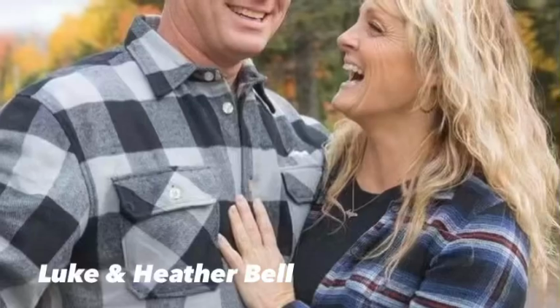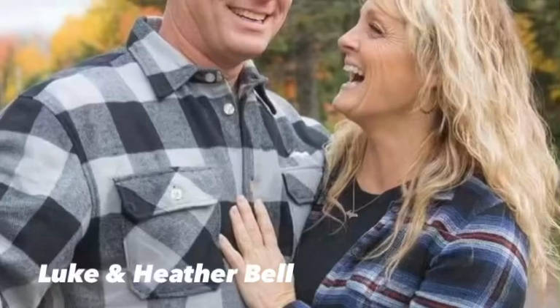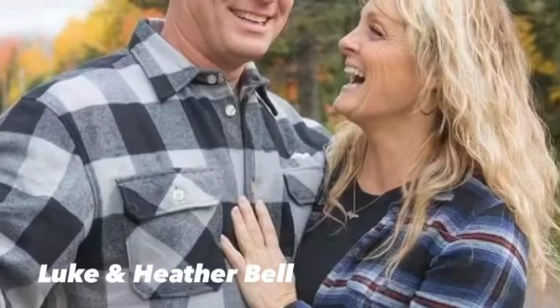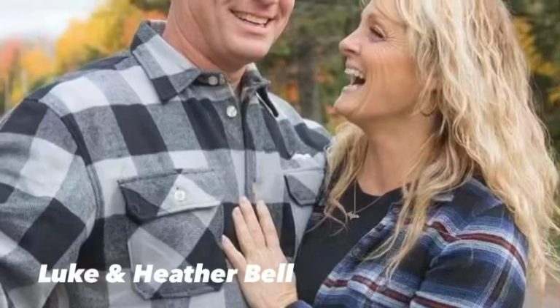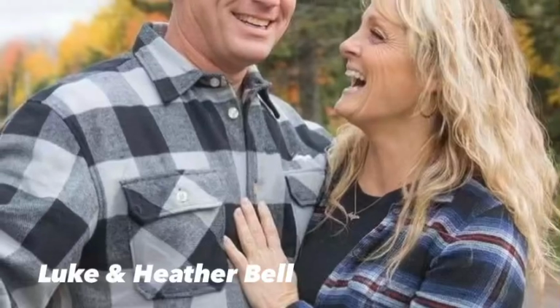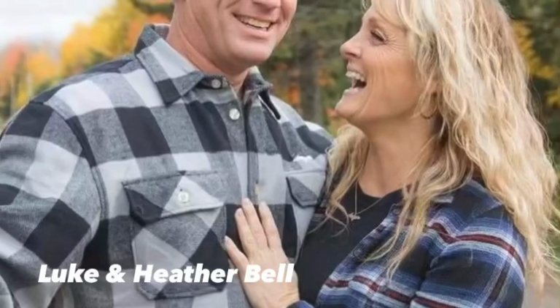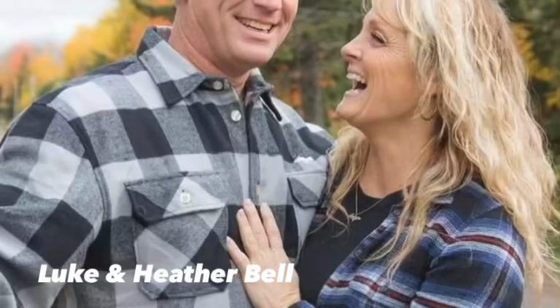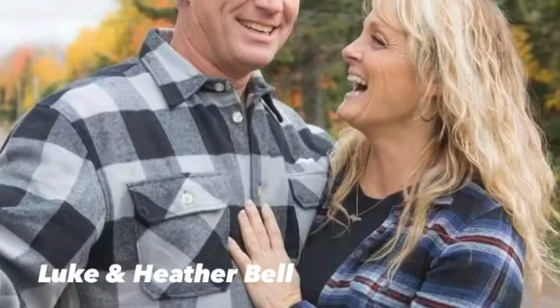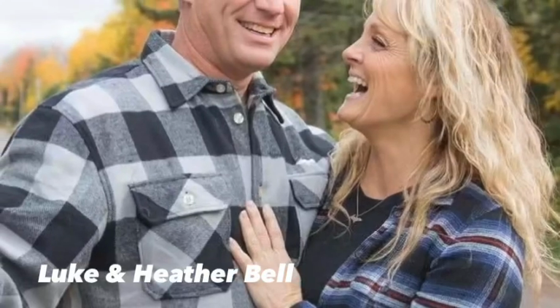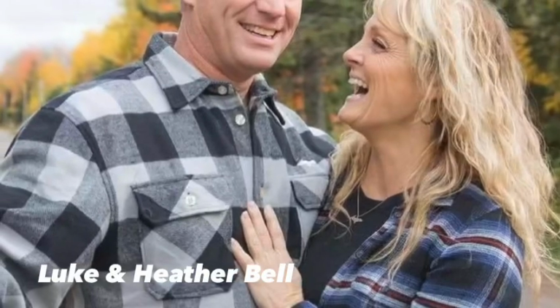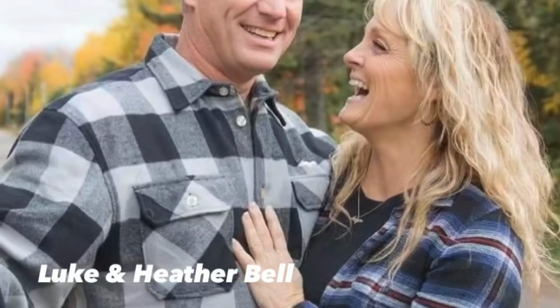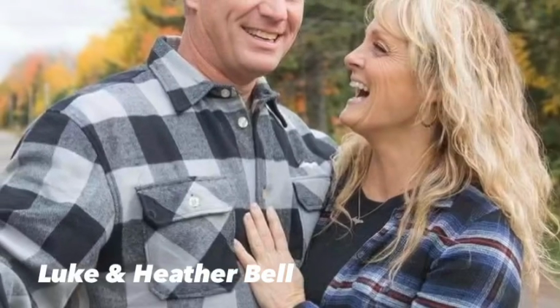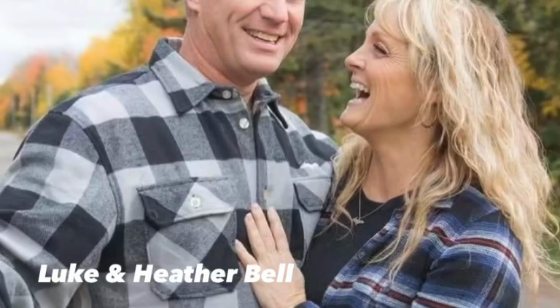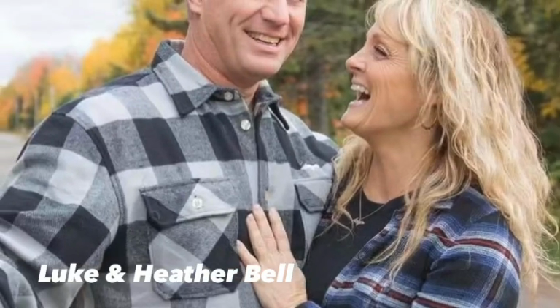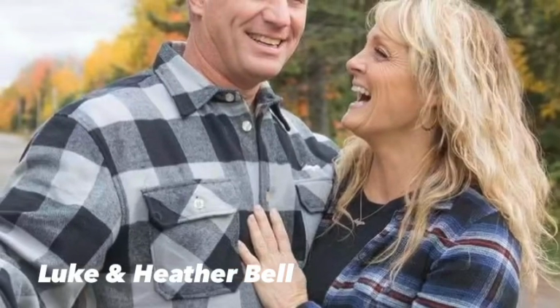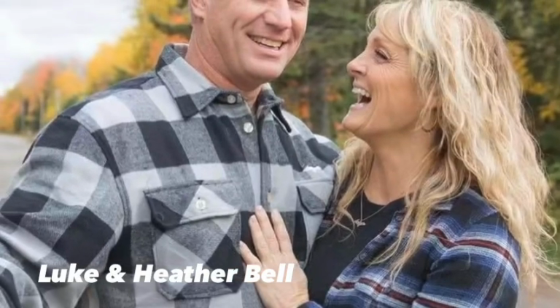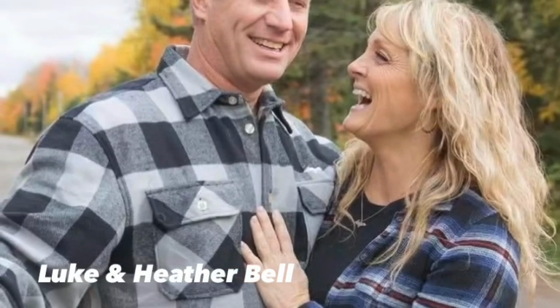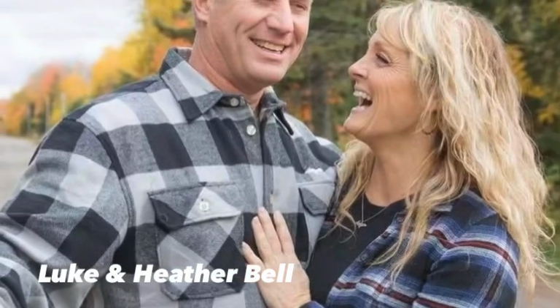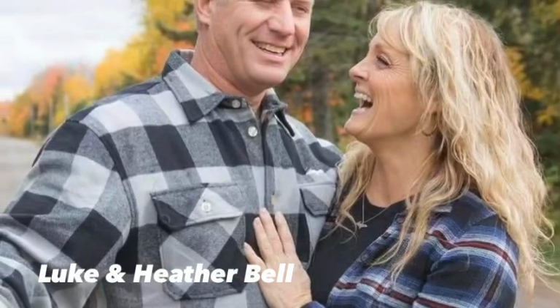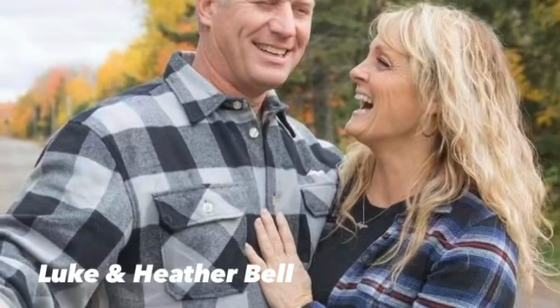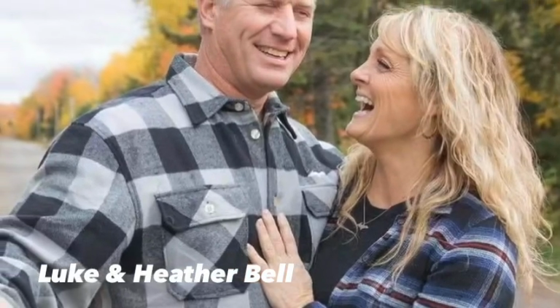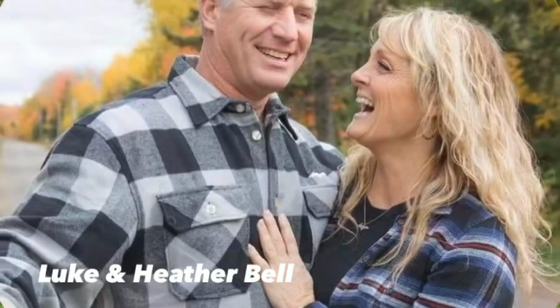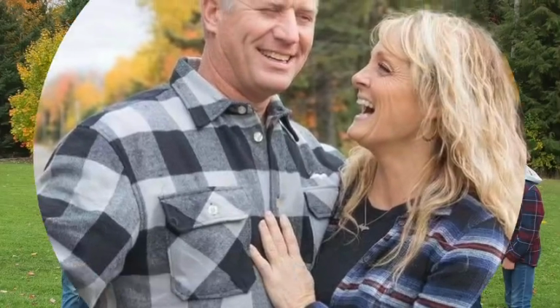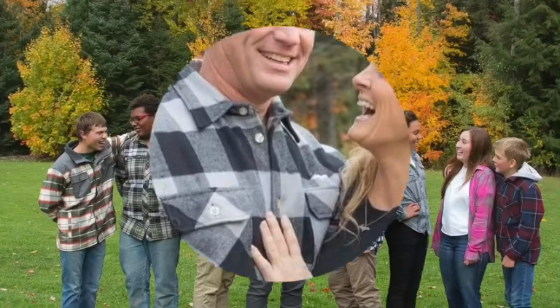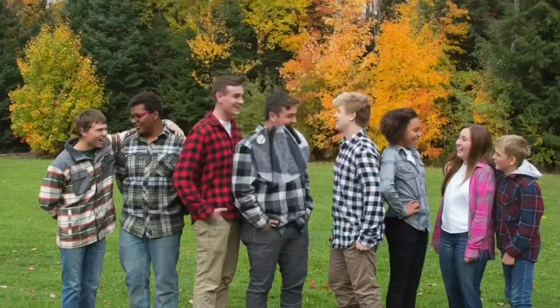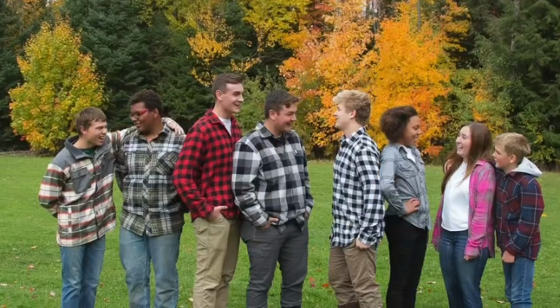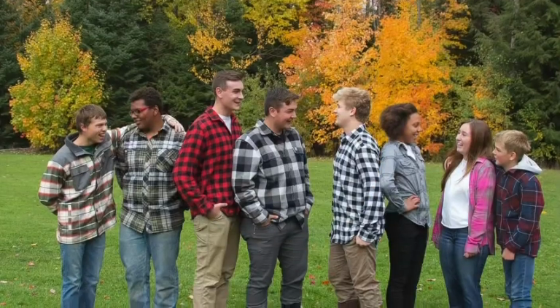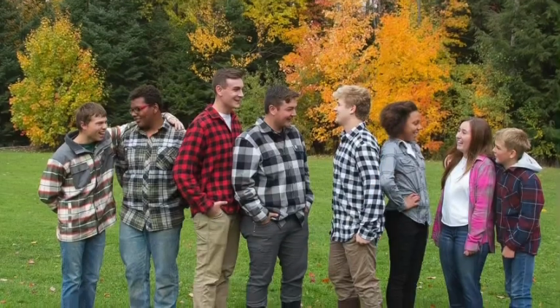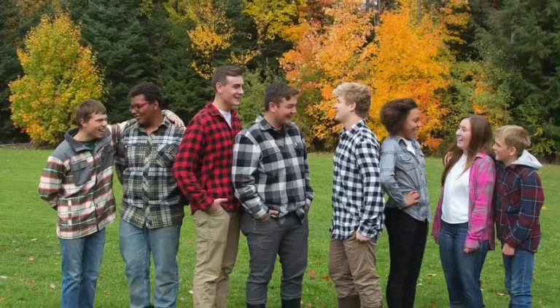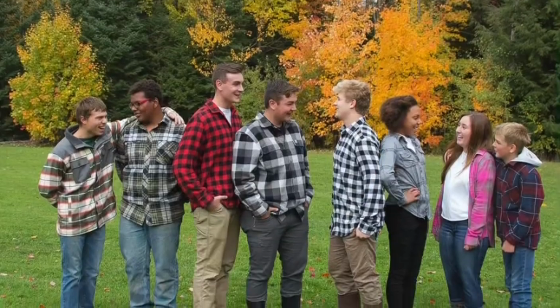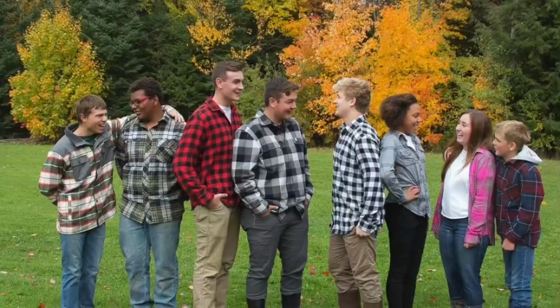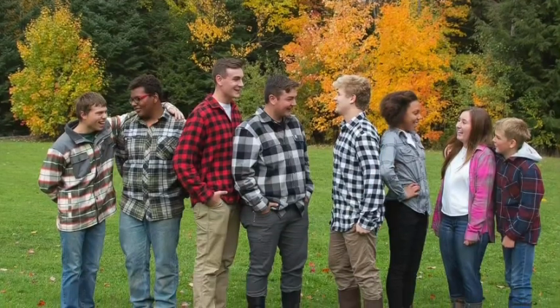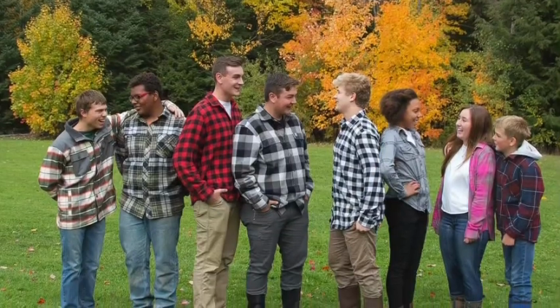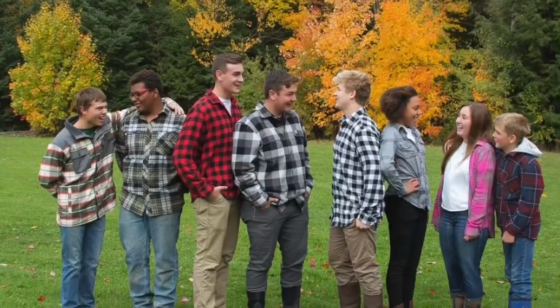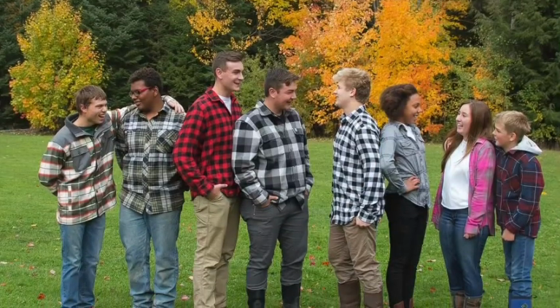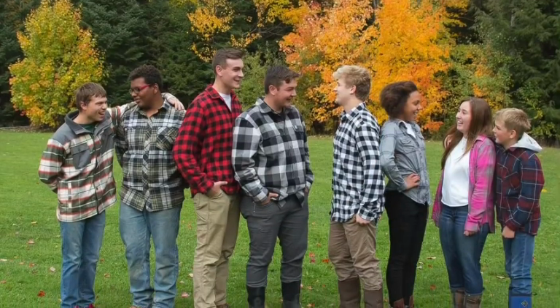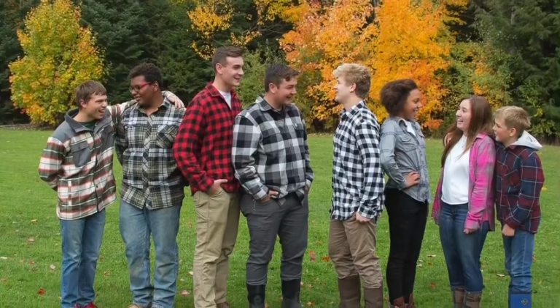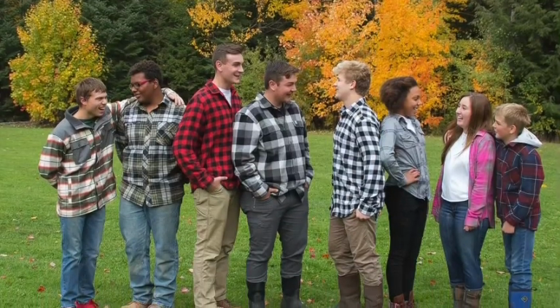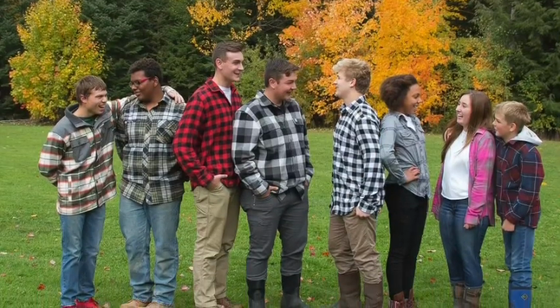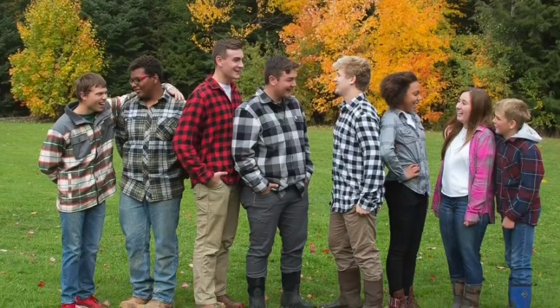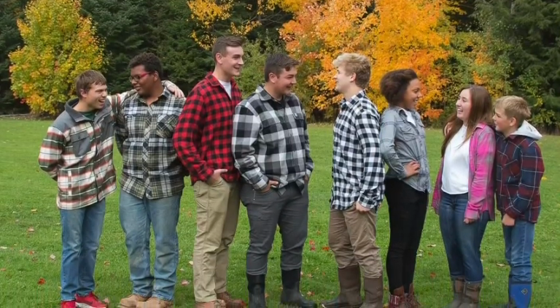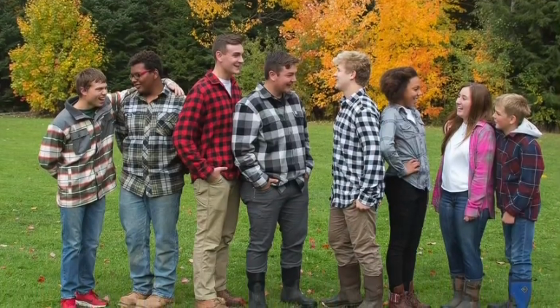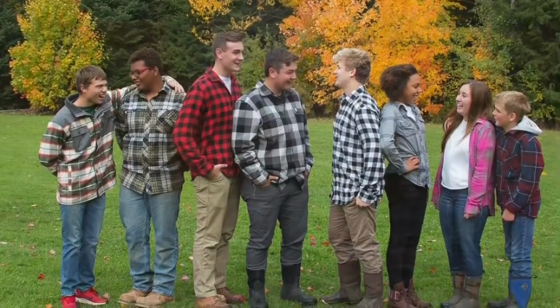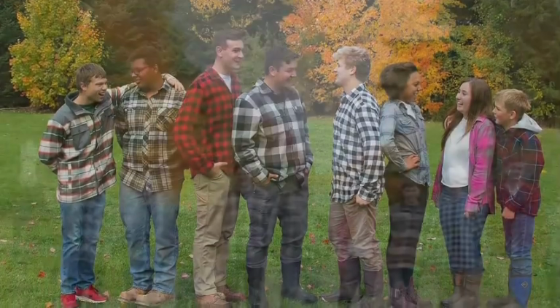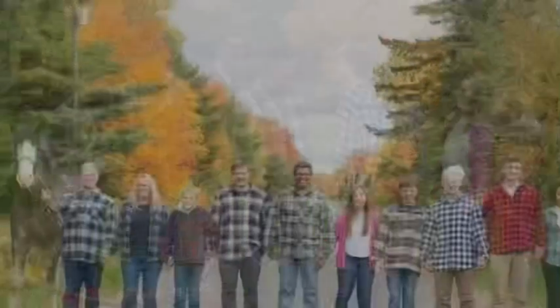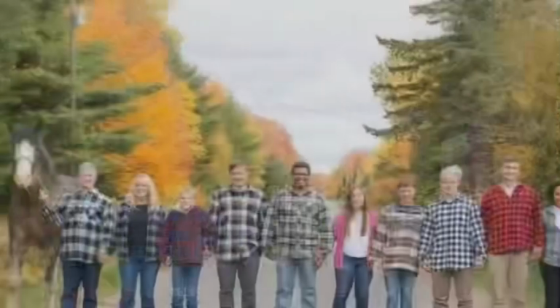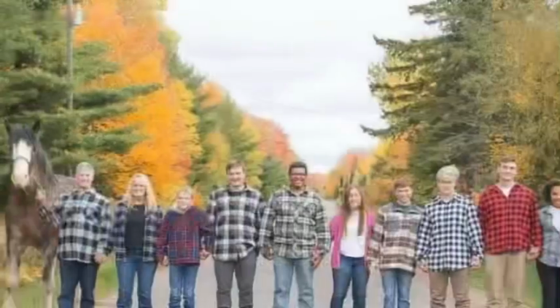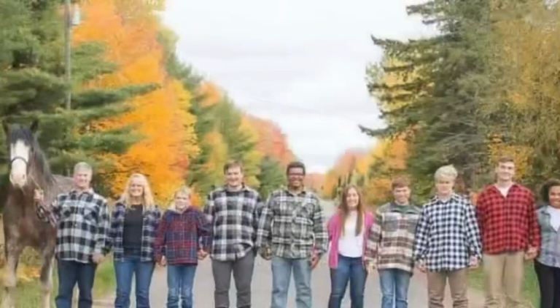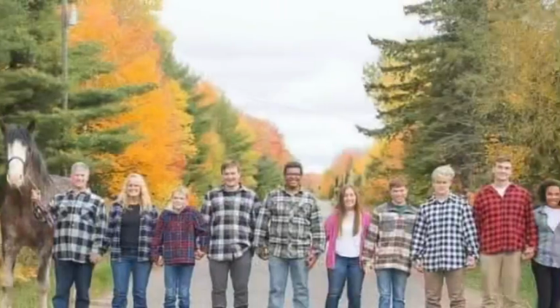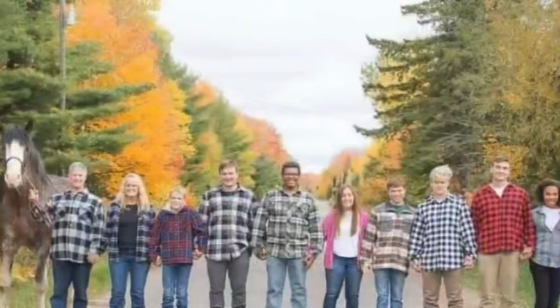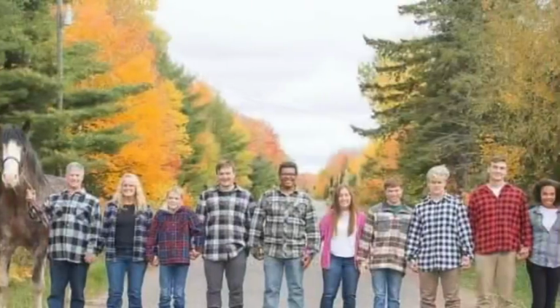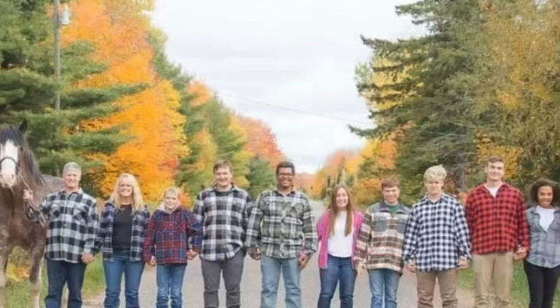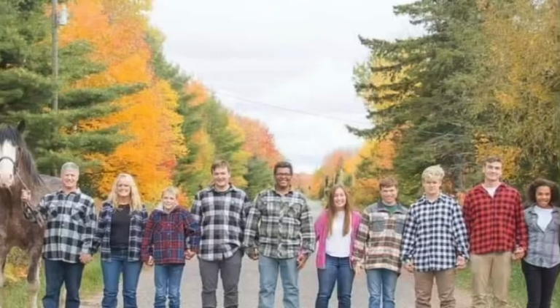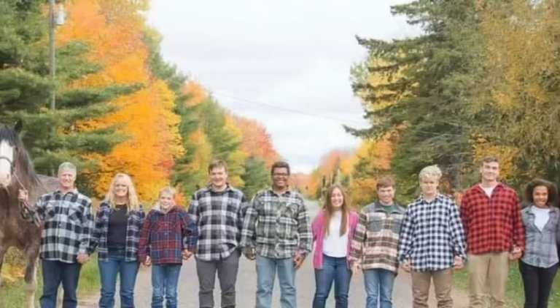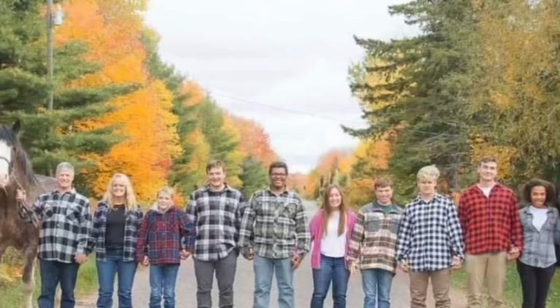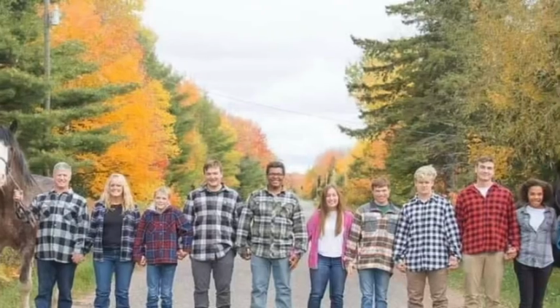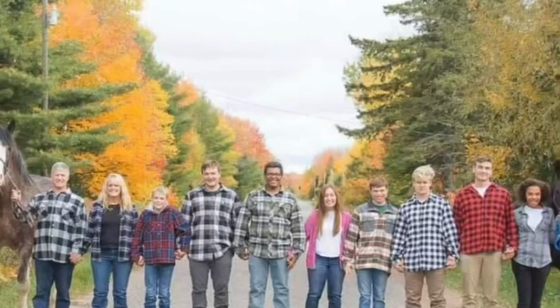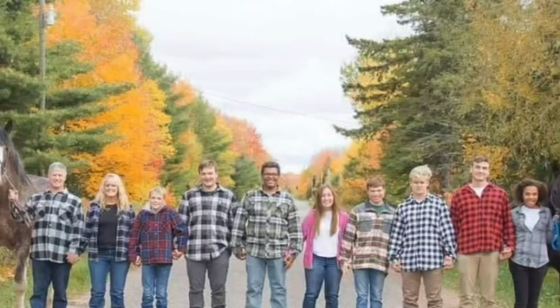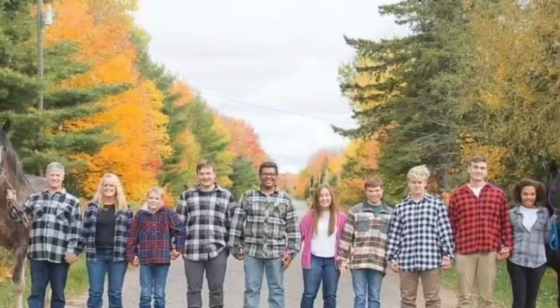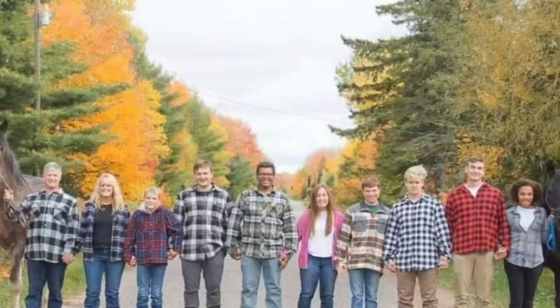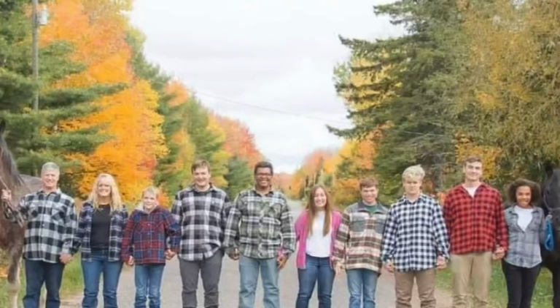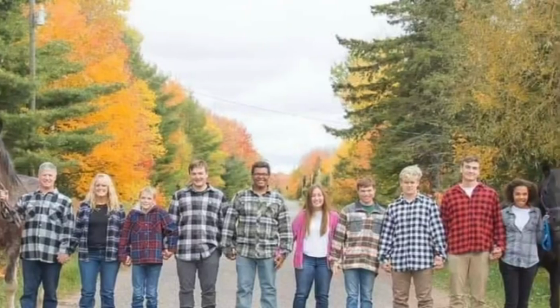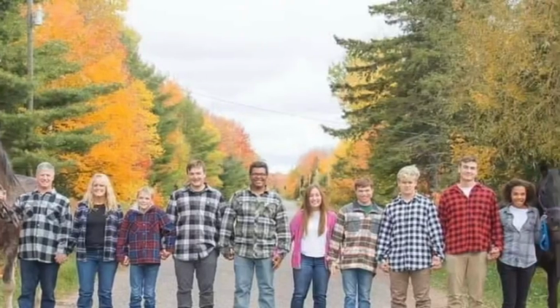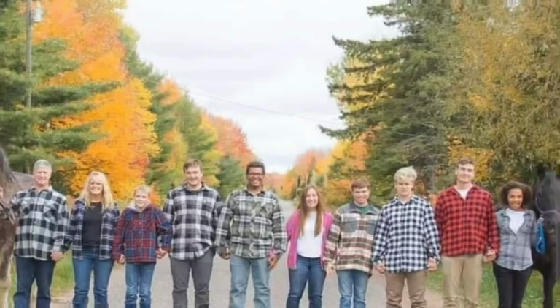We are Luke and Heather Bell and we have eight children. Seven of them are adopted and we are a family of 10, and this is Livin' Large.